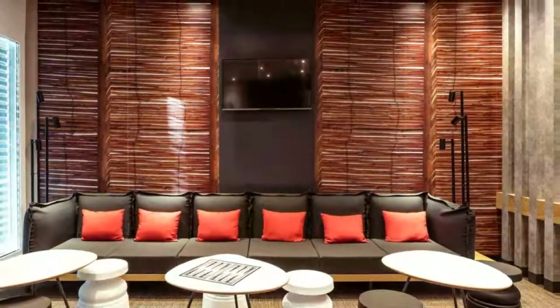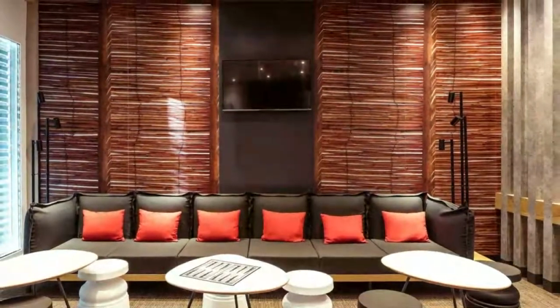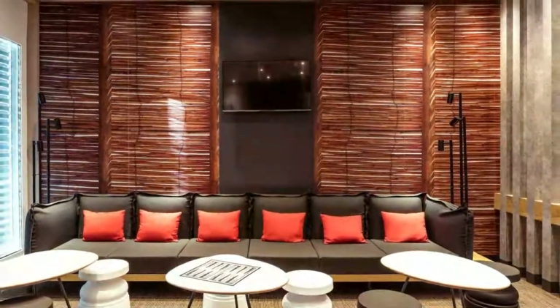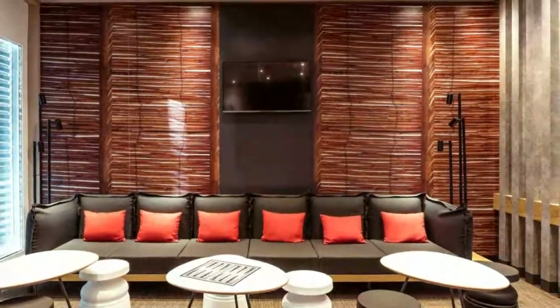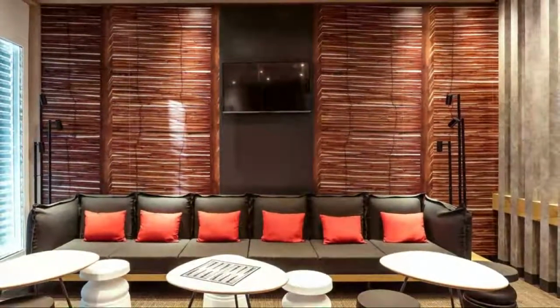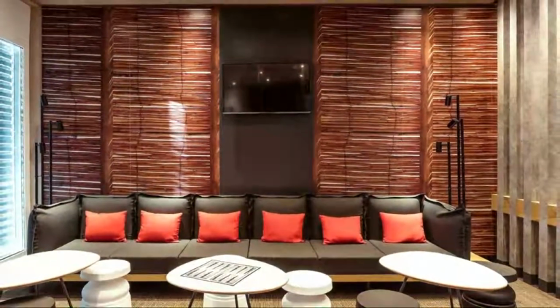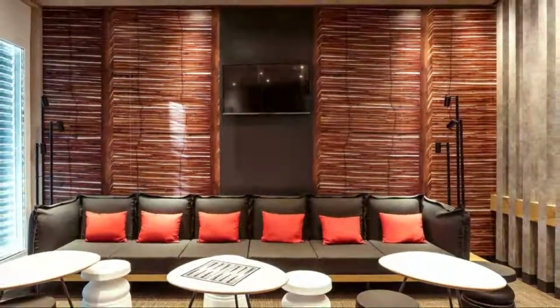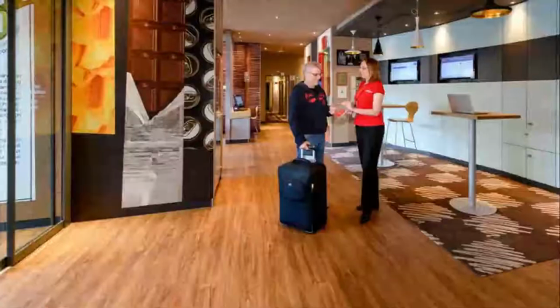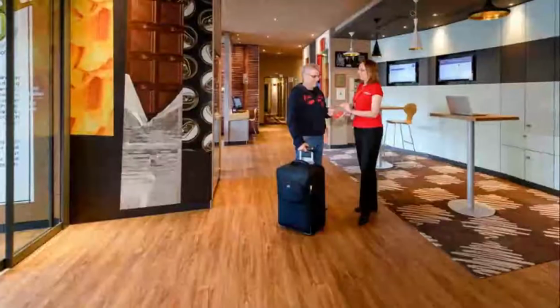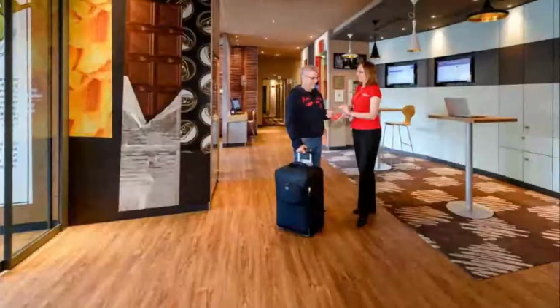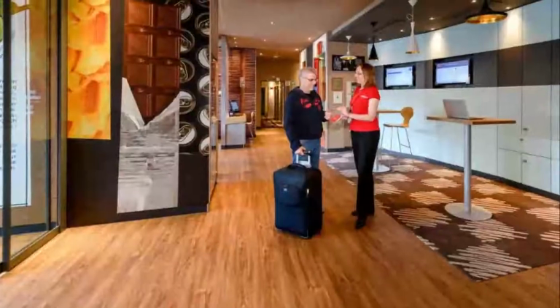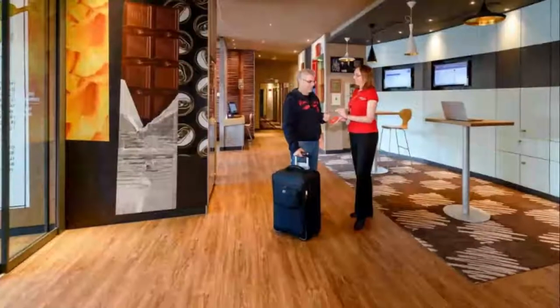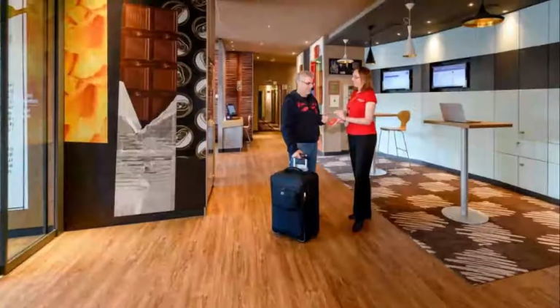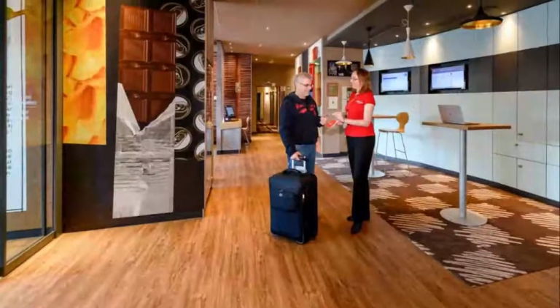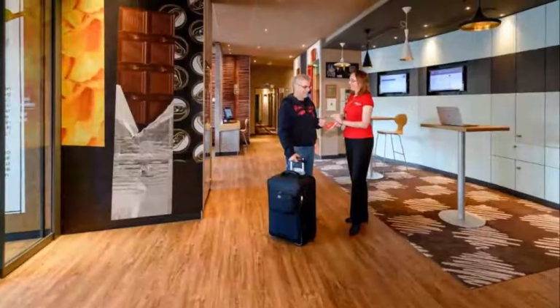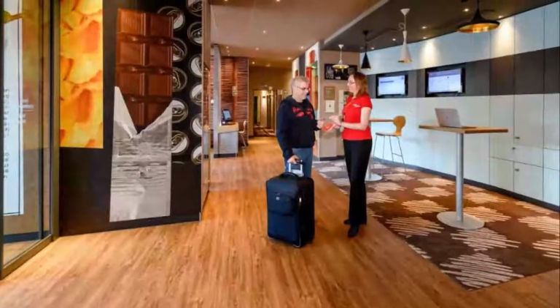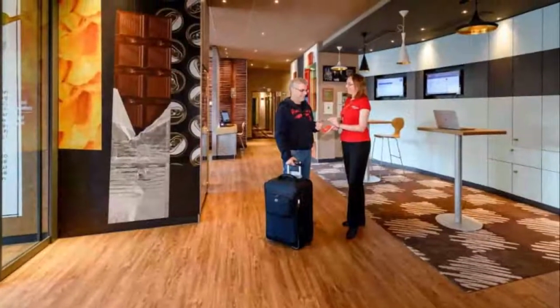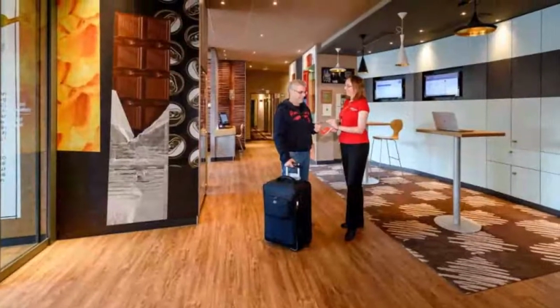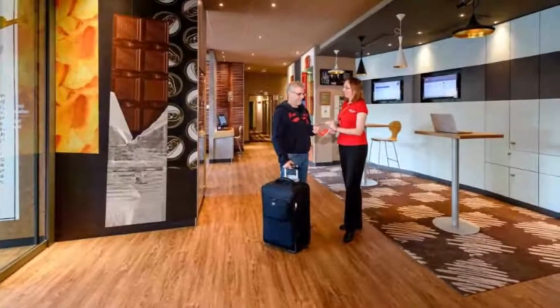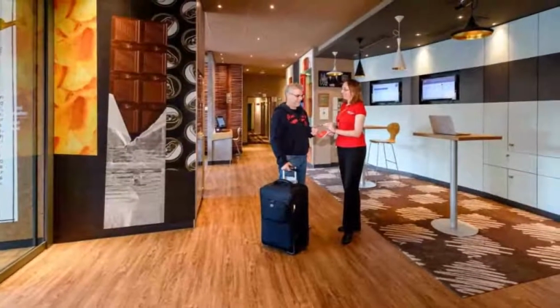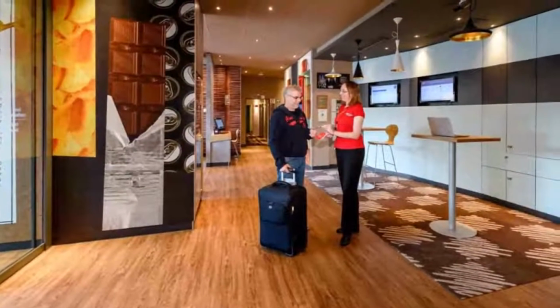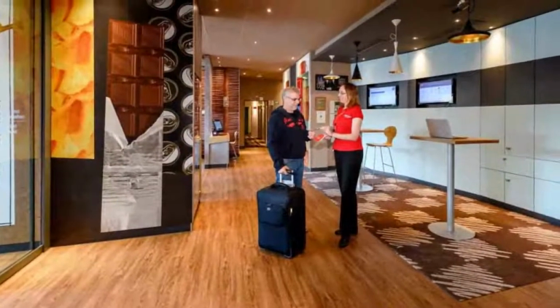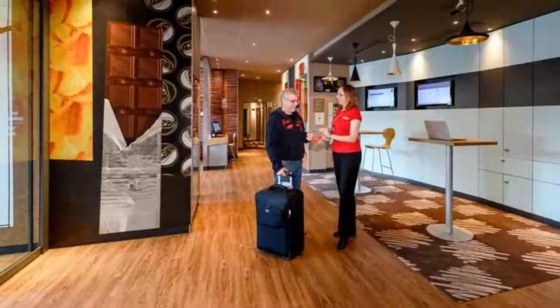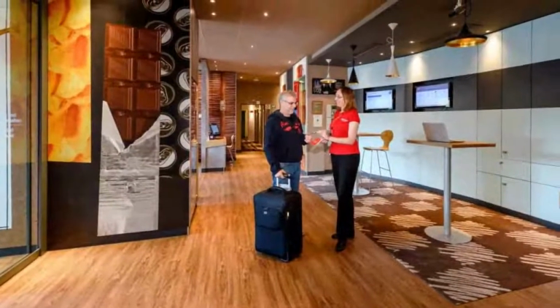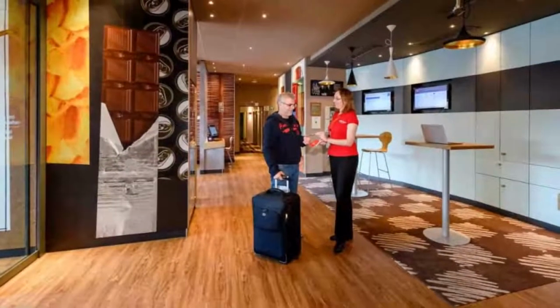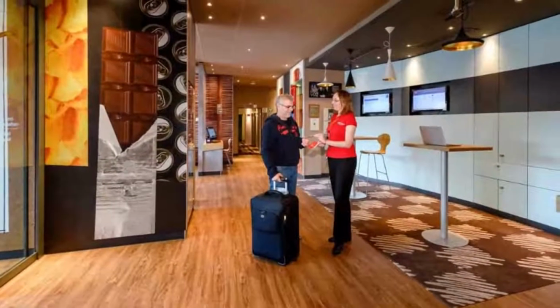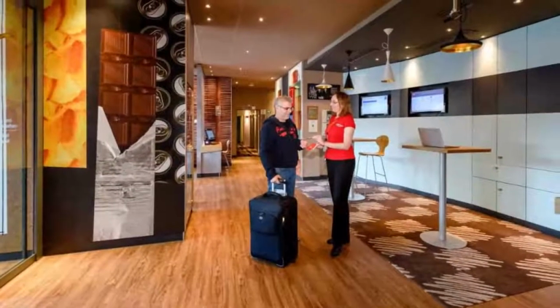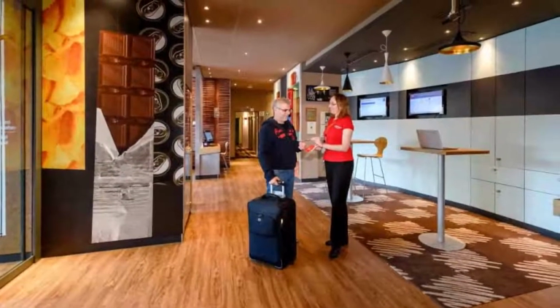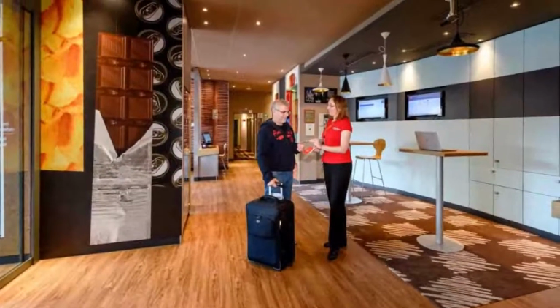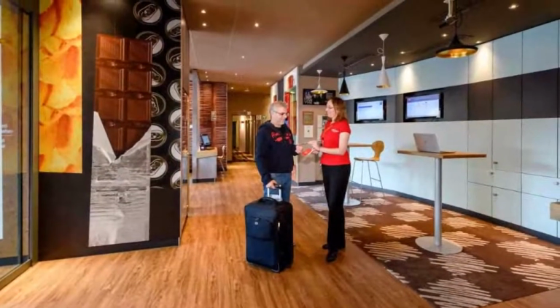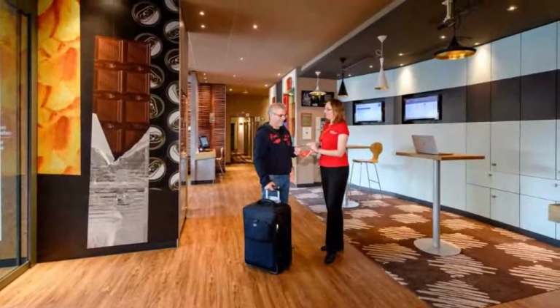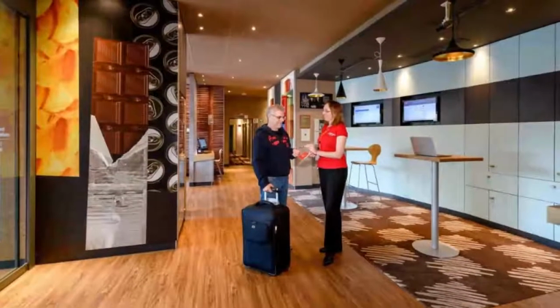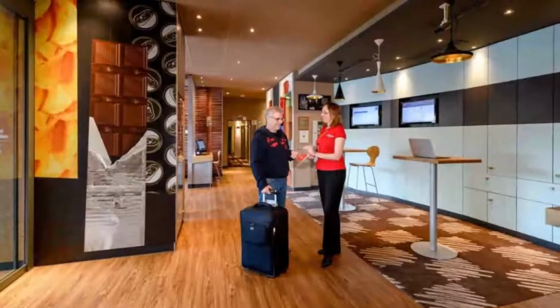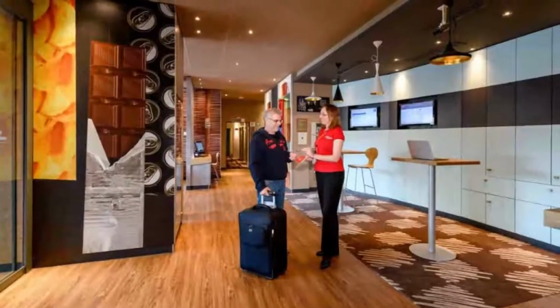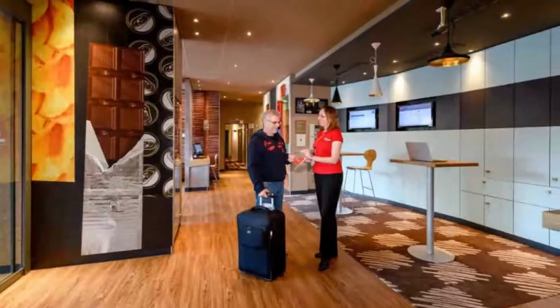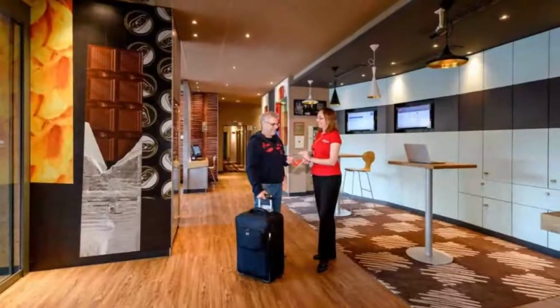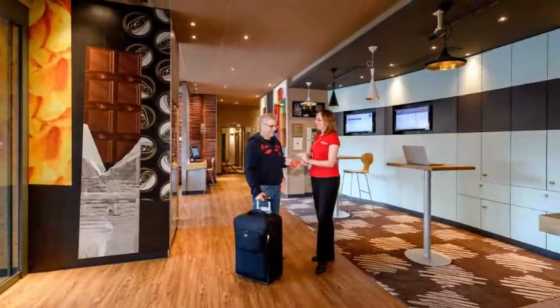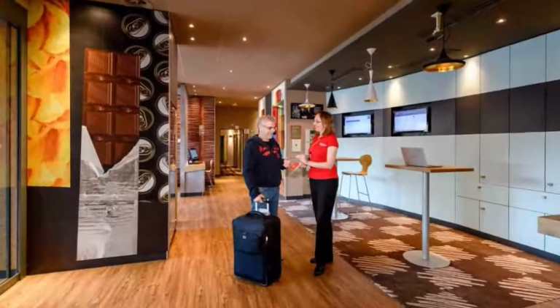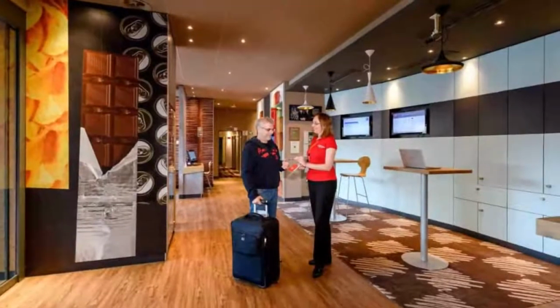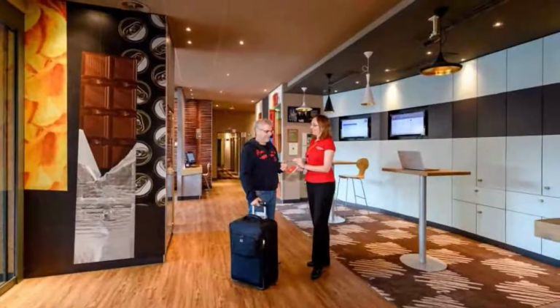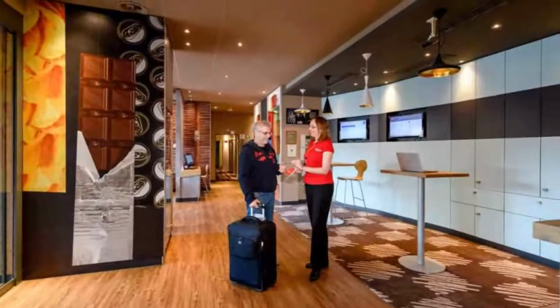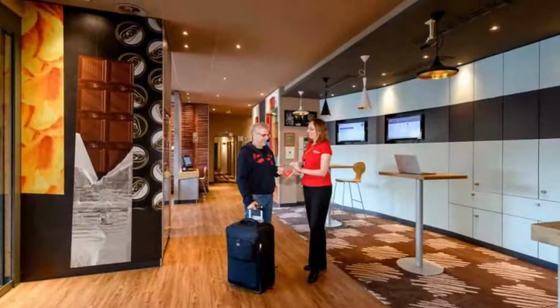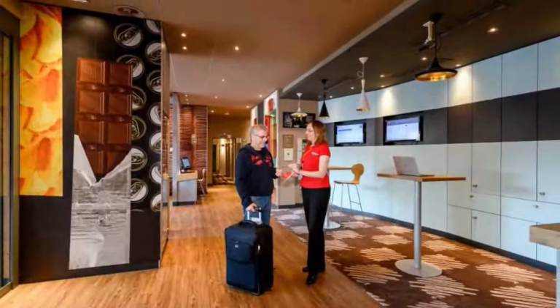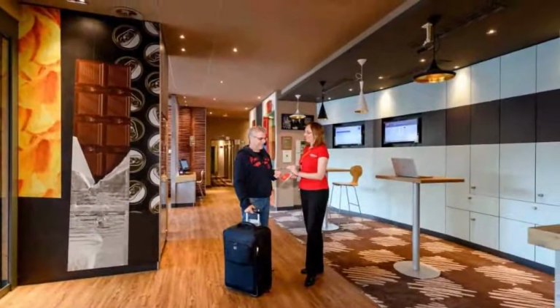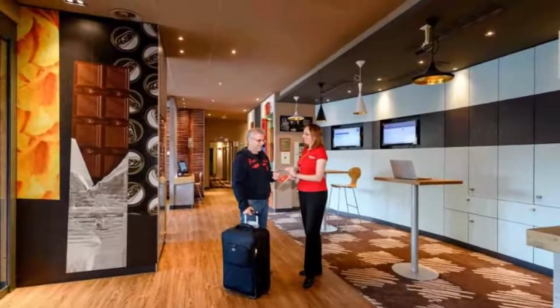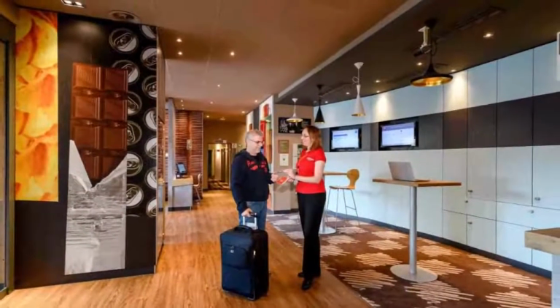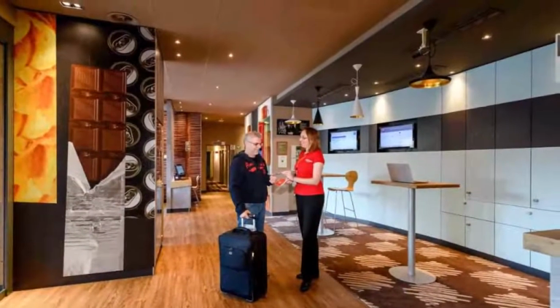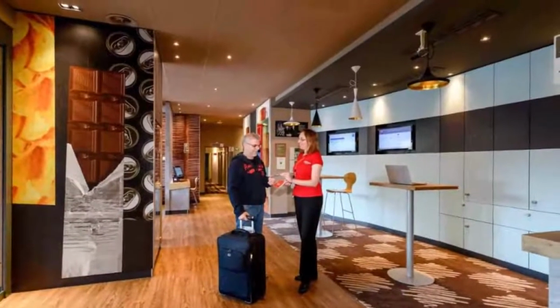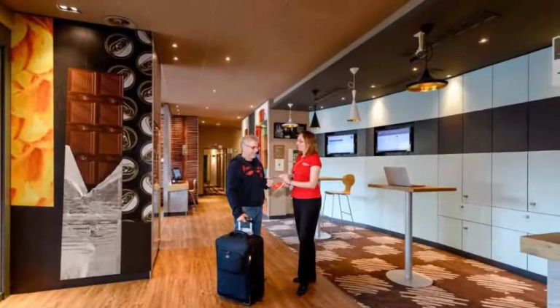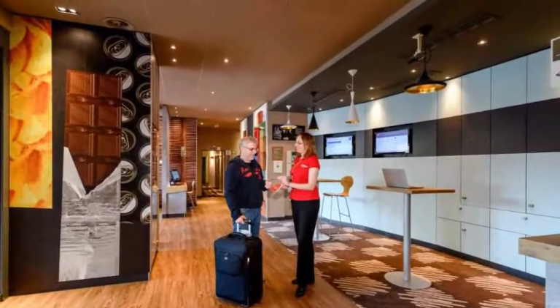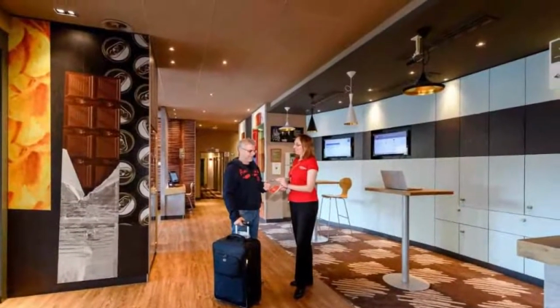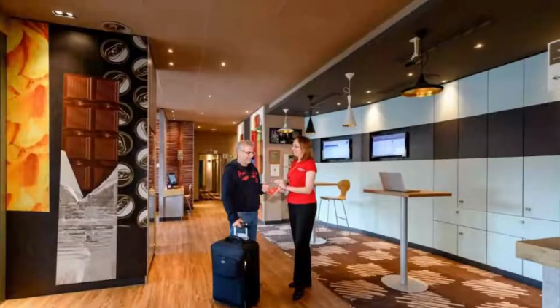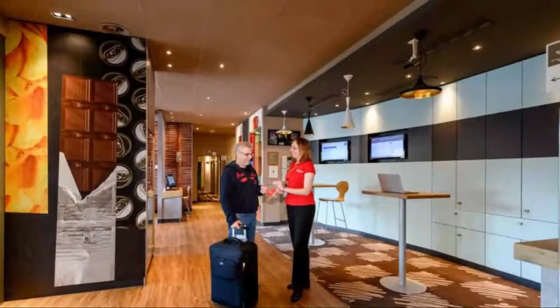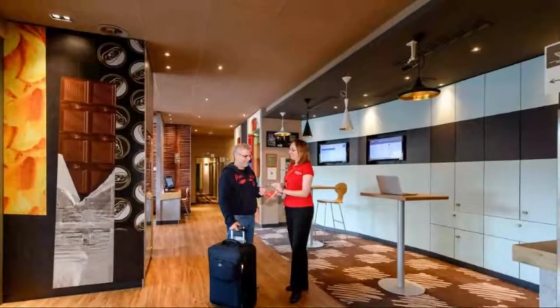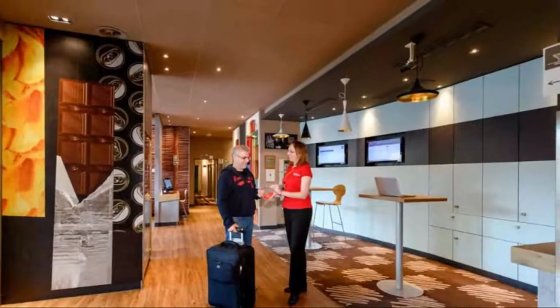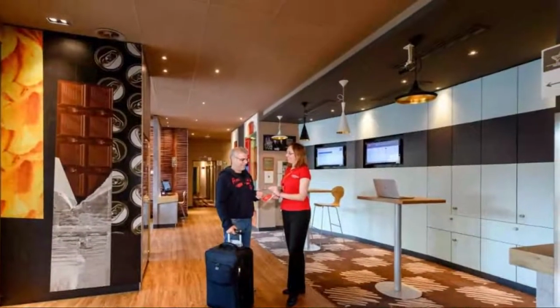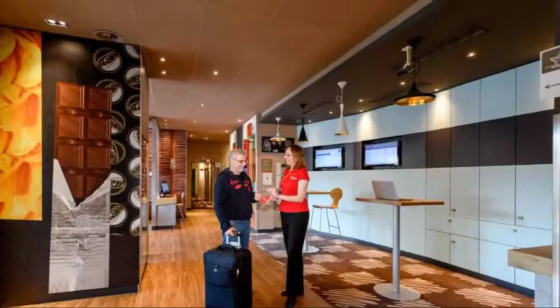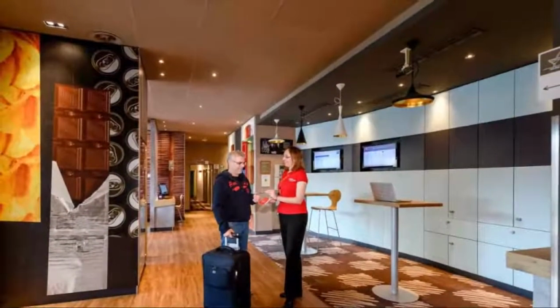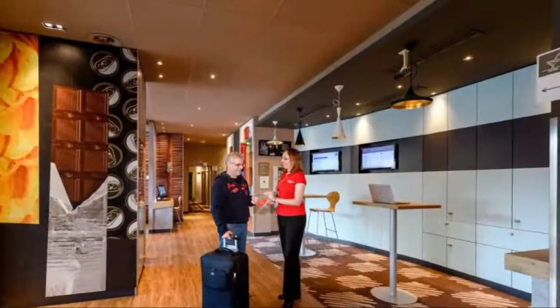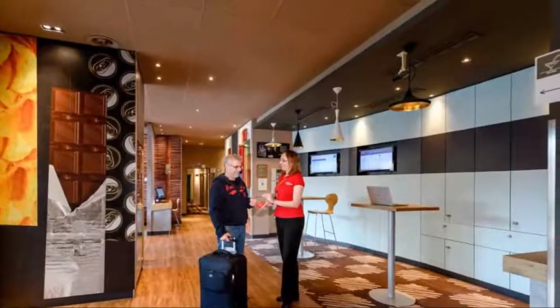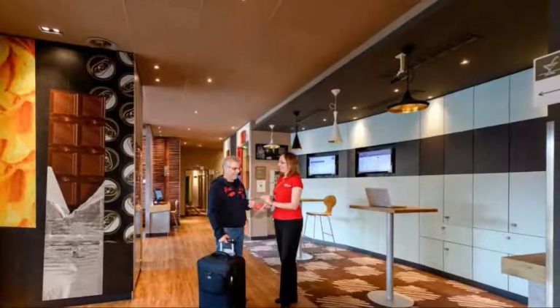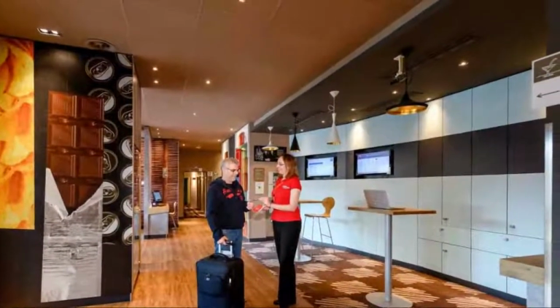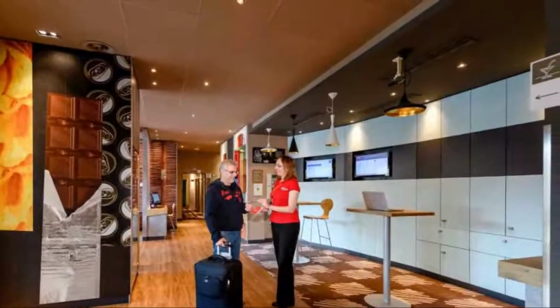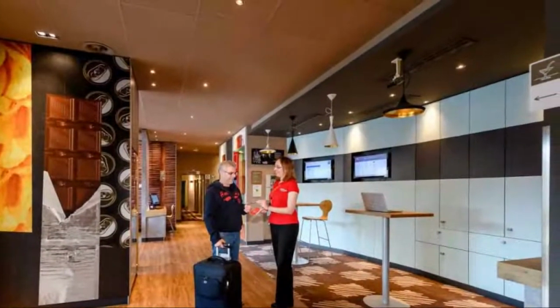Number three: Ibis Winterthur City. The Ibis Winterthur City is a completely non-smoking hotel located in the business district of Winterthur, only a five-minute drive away from the train station.